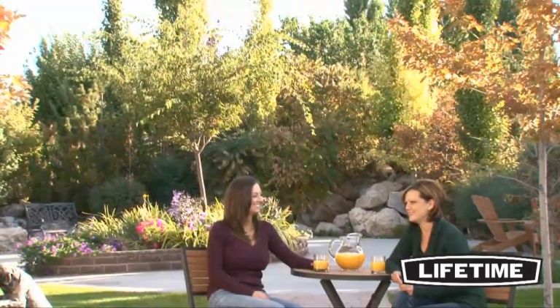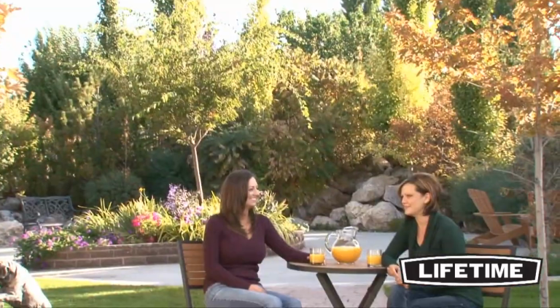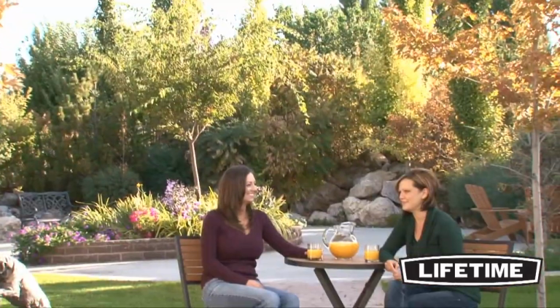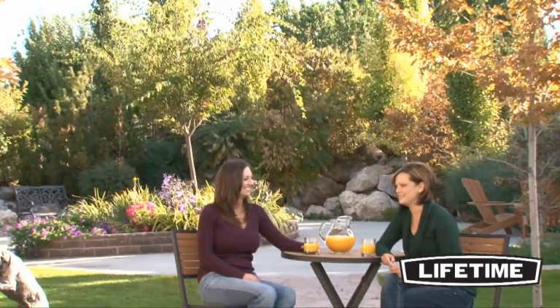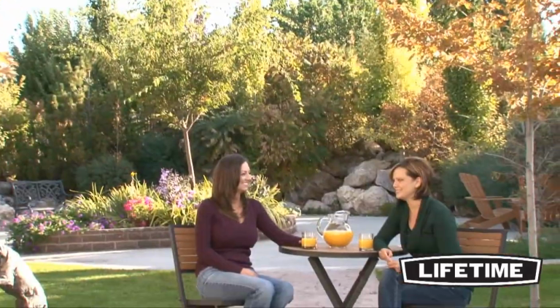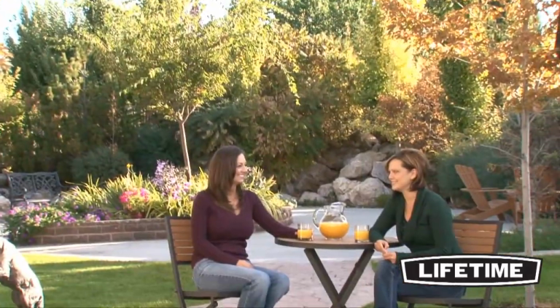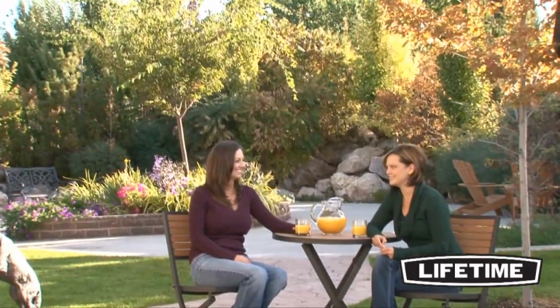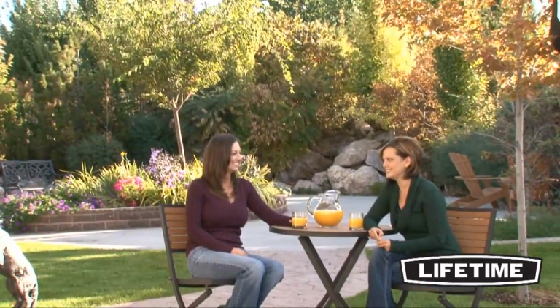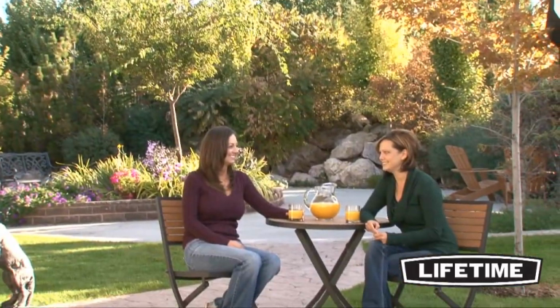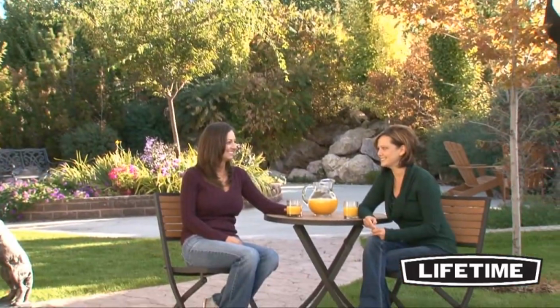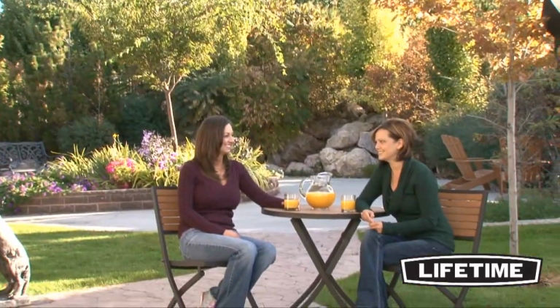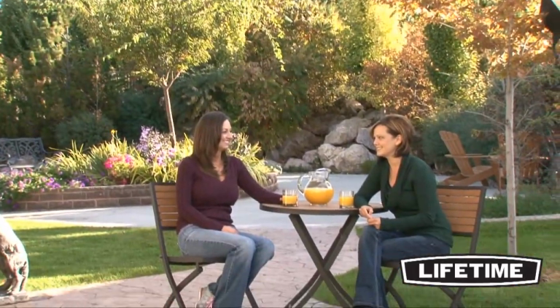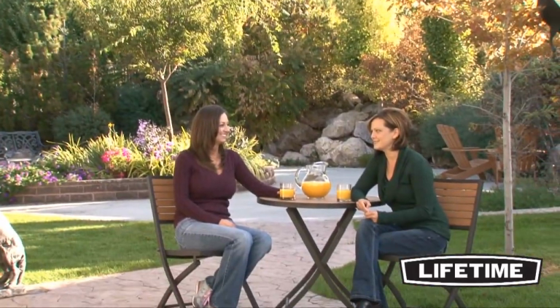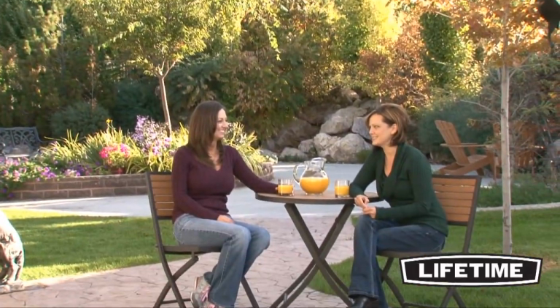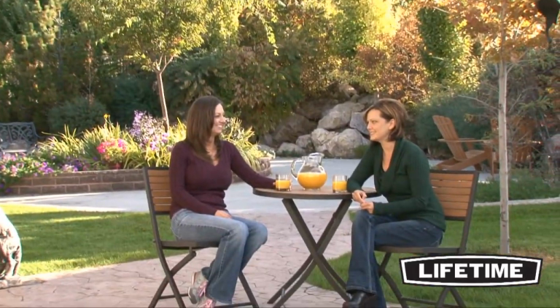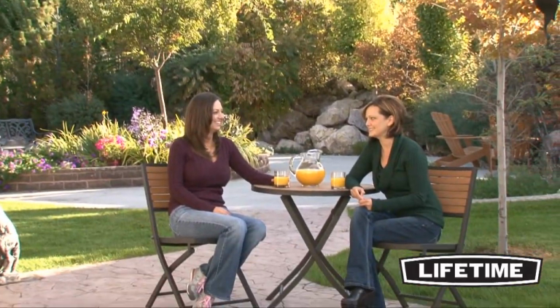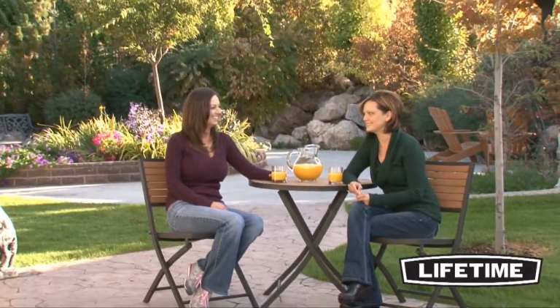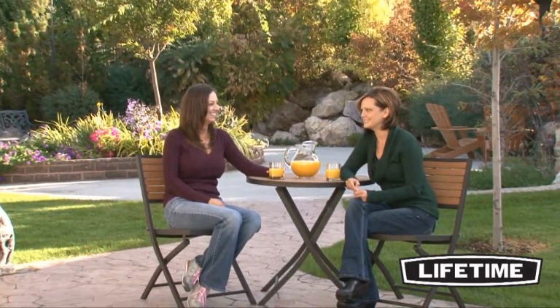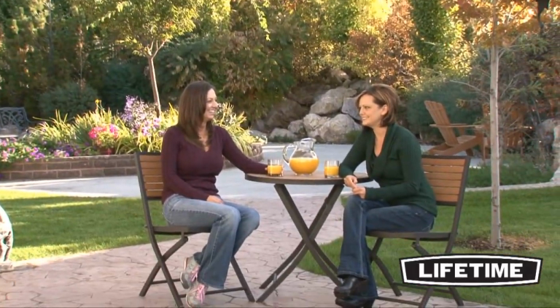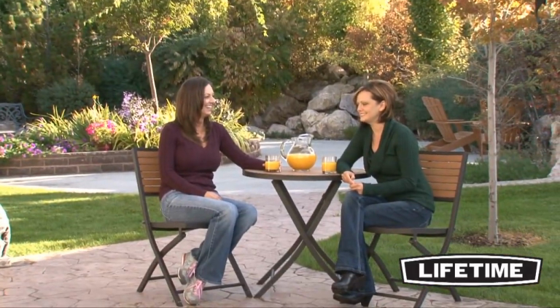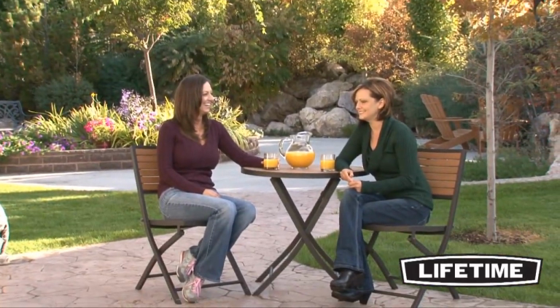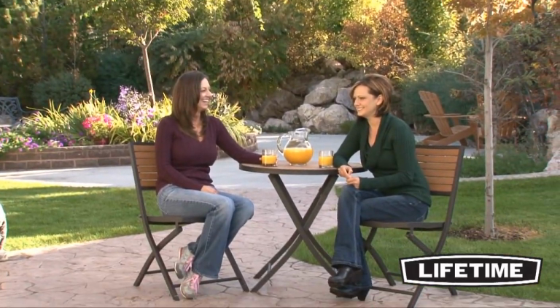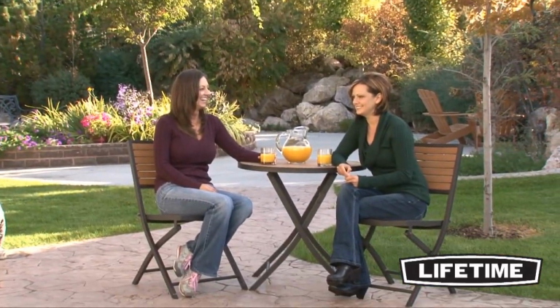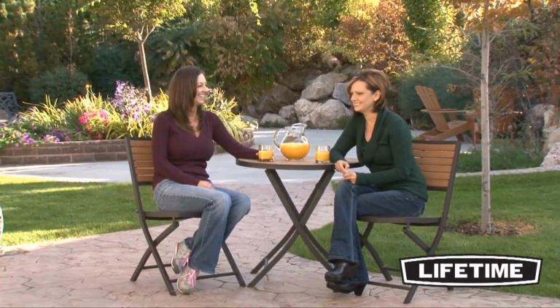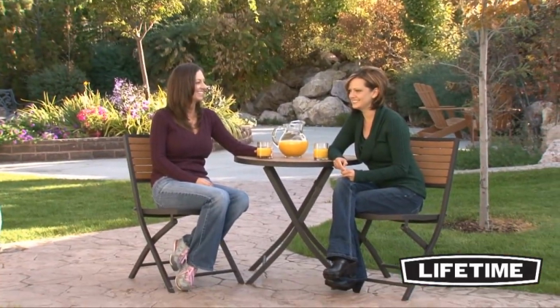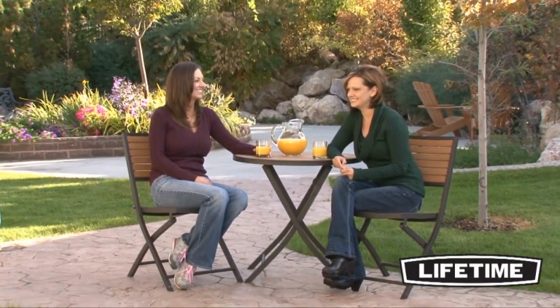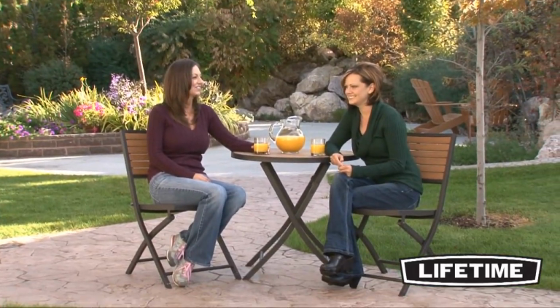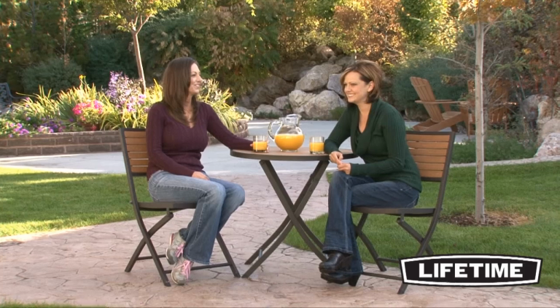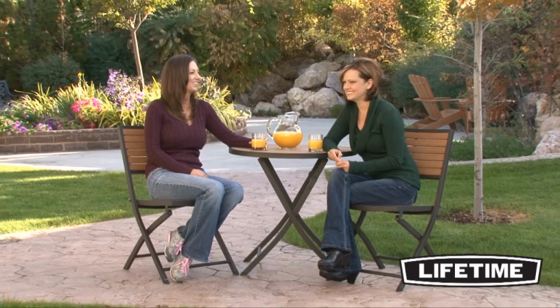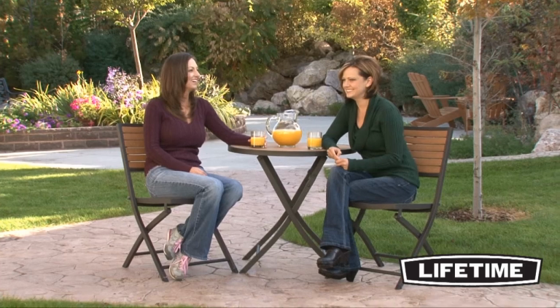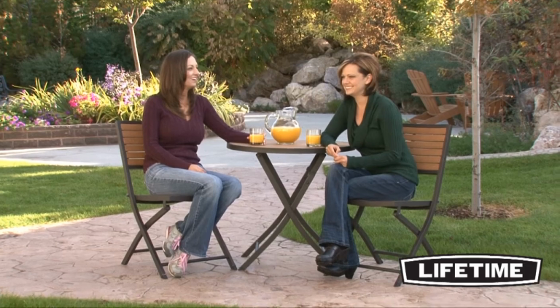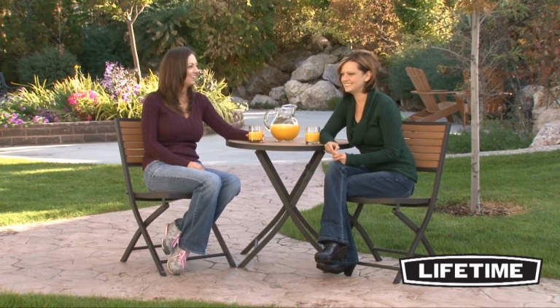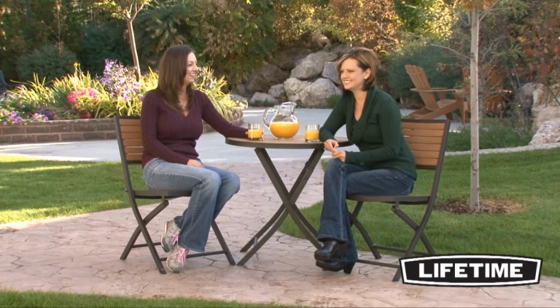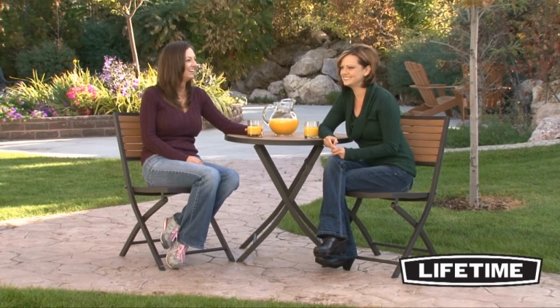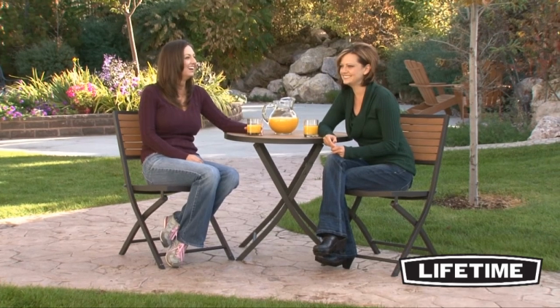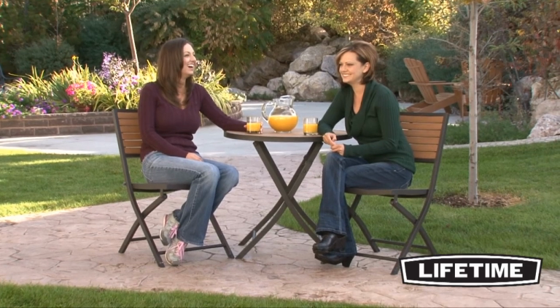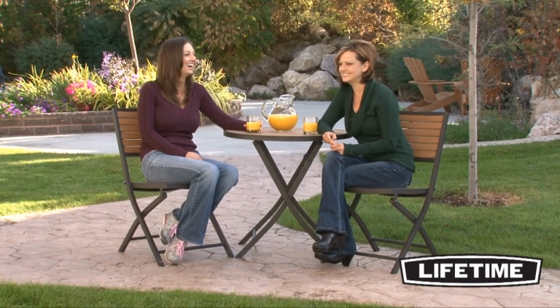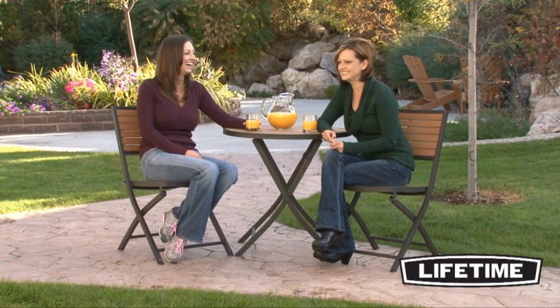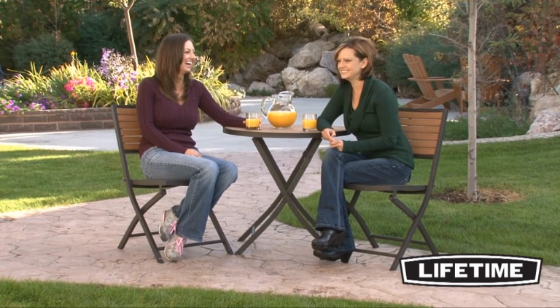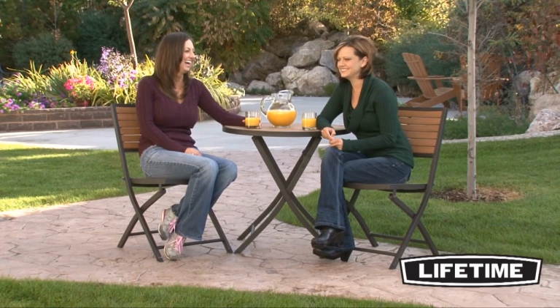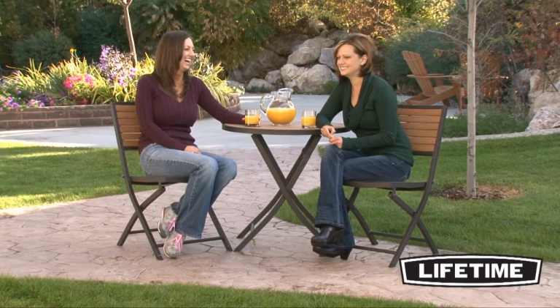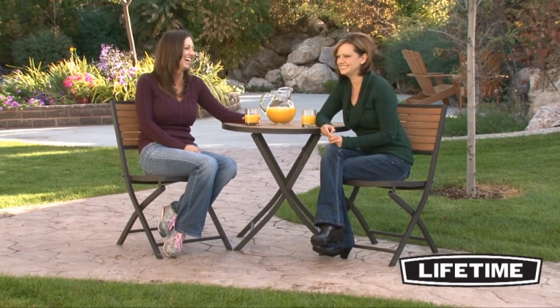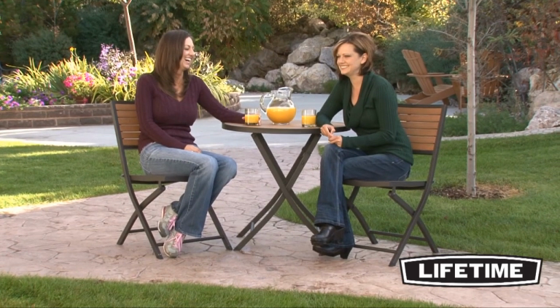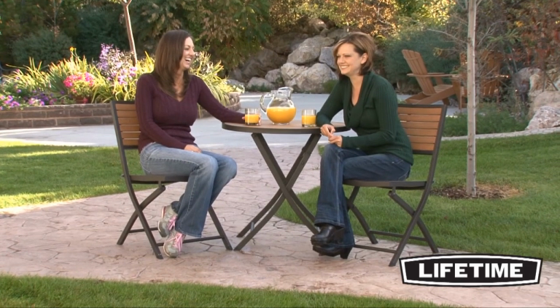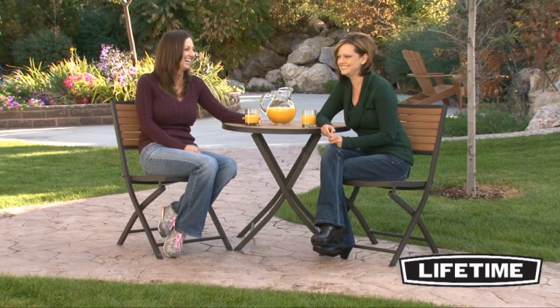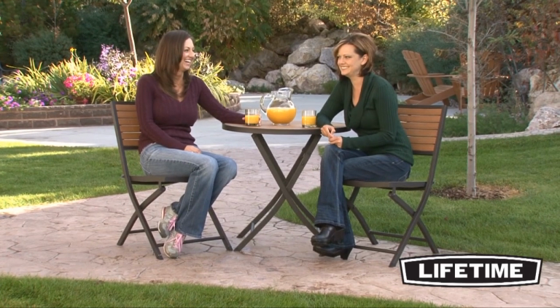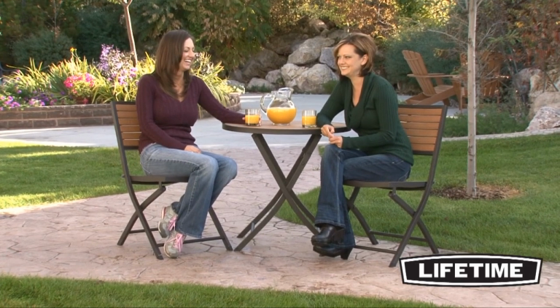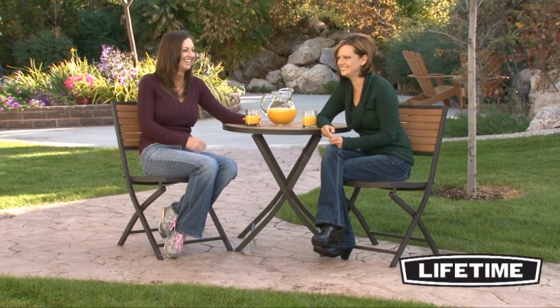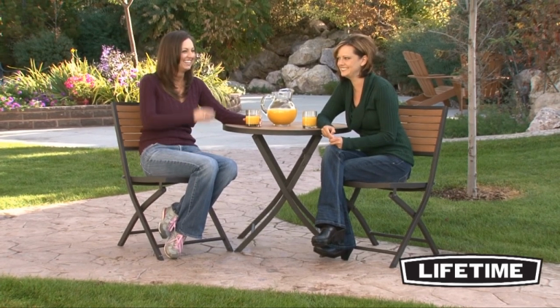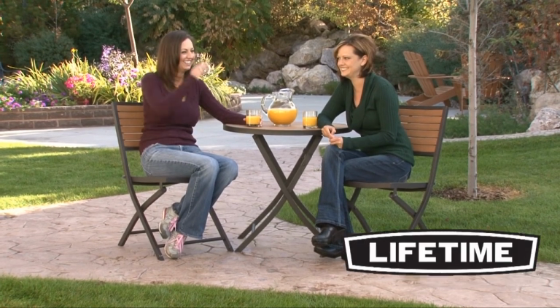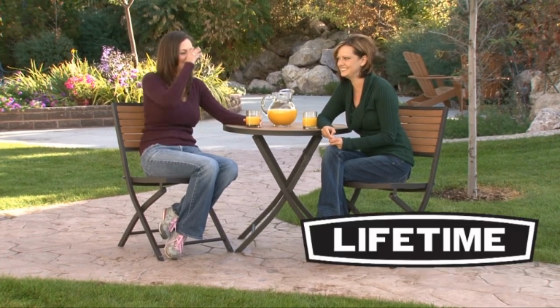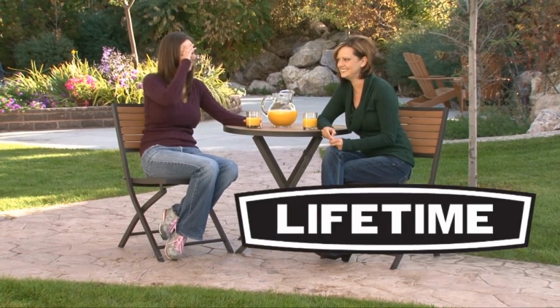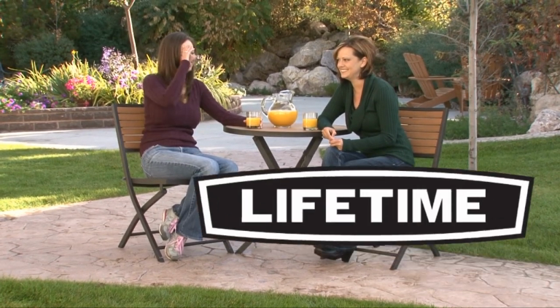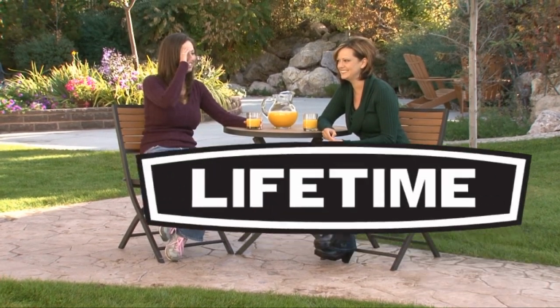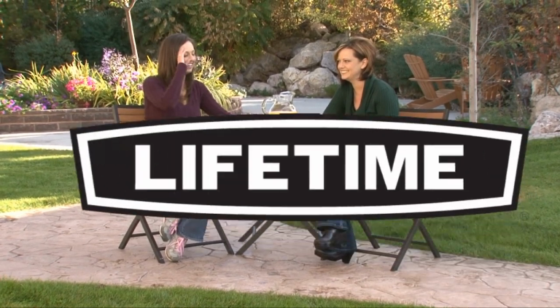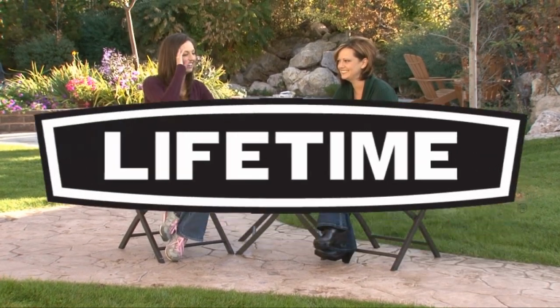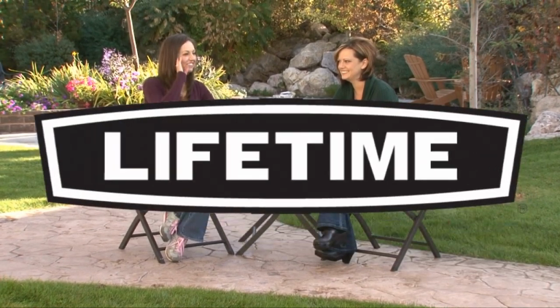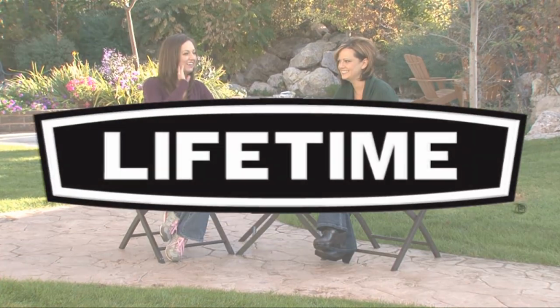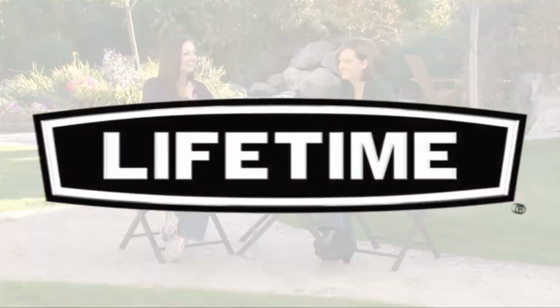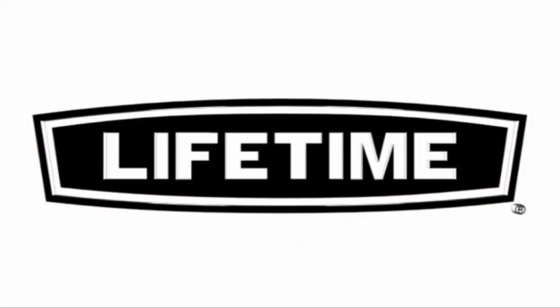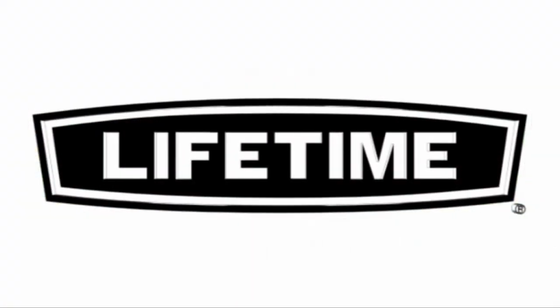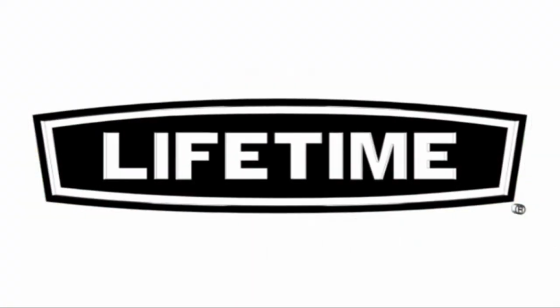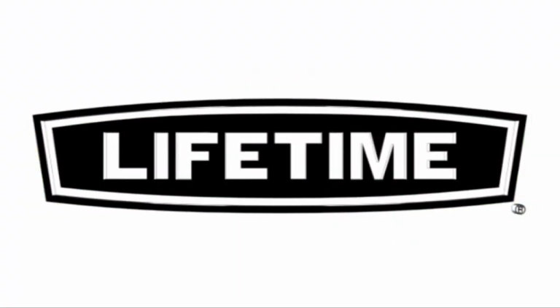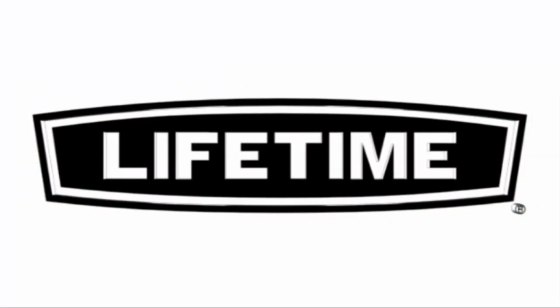Lifetime brings you products to help you and your family enjoy the simple pleasures of everyday life.